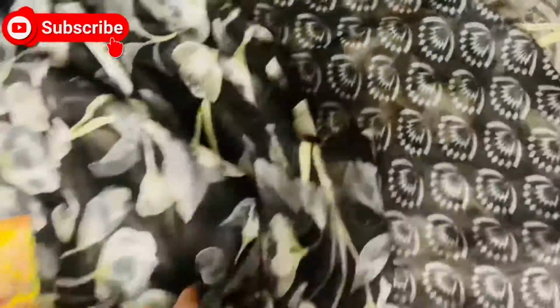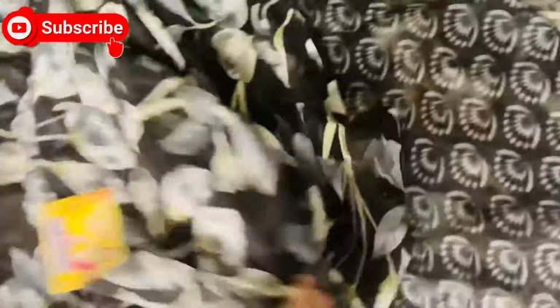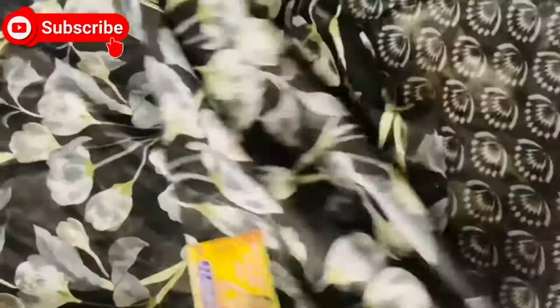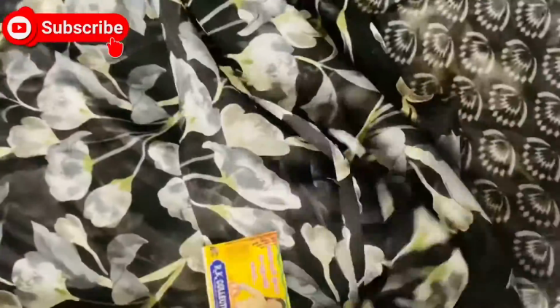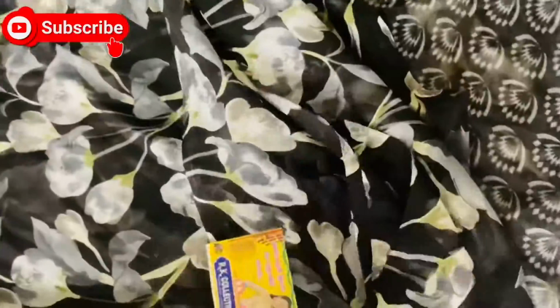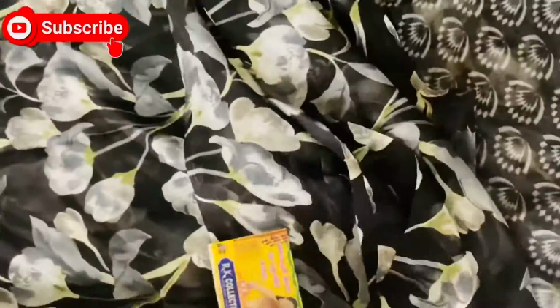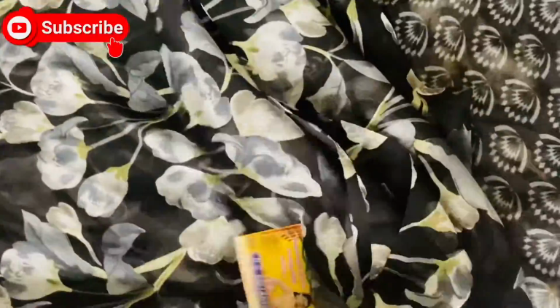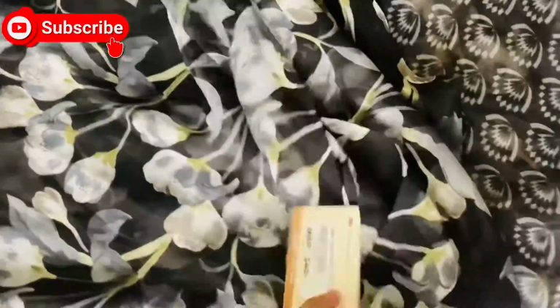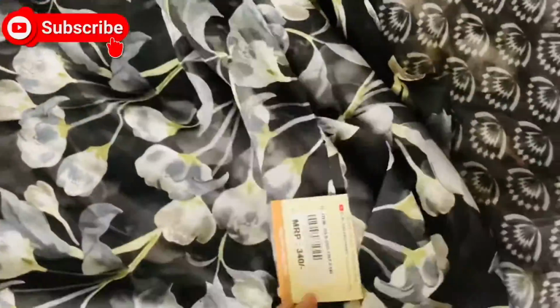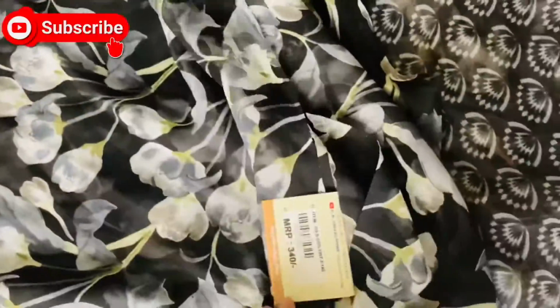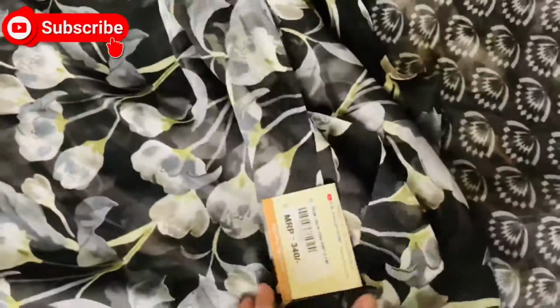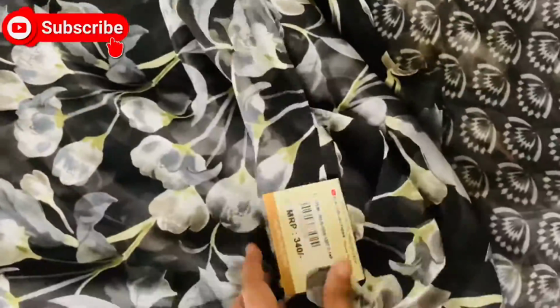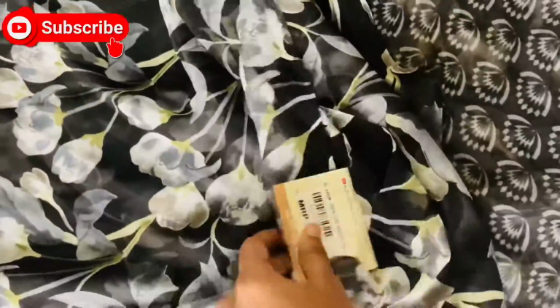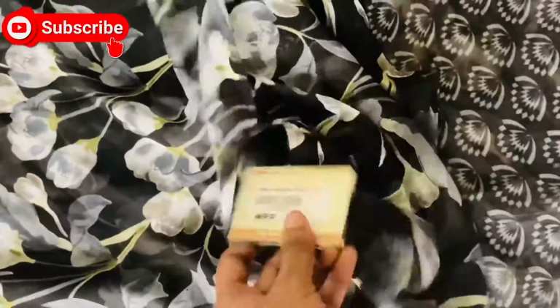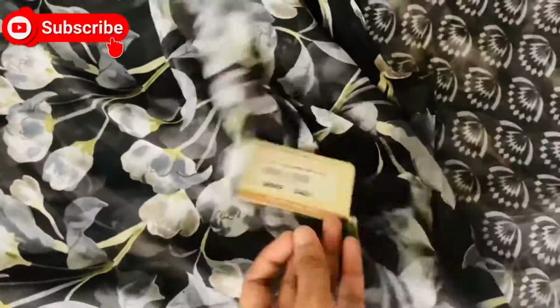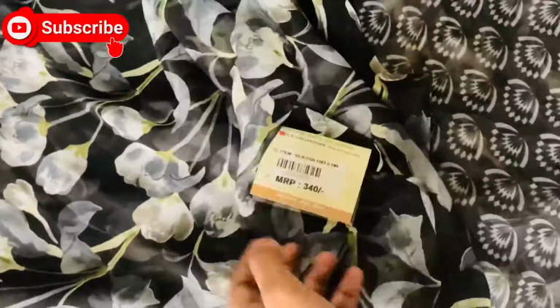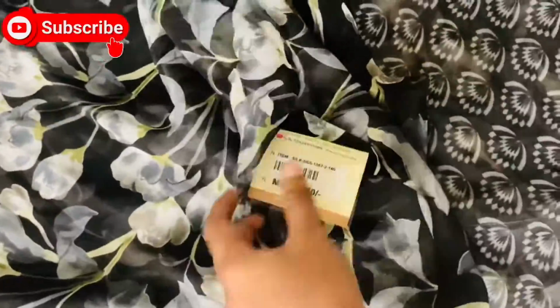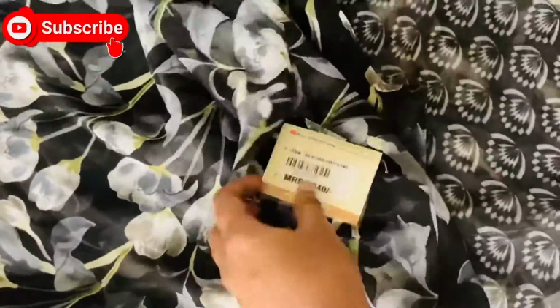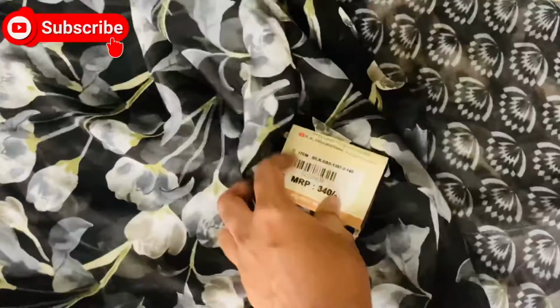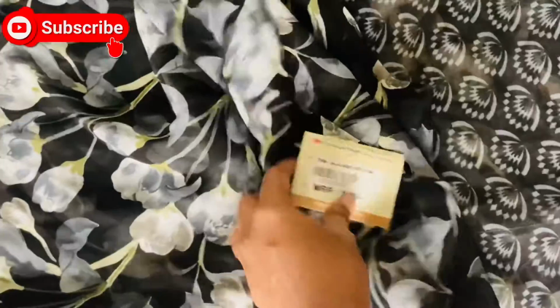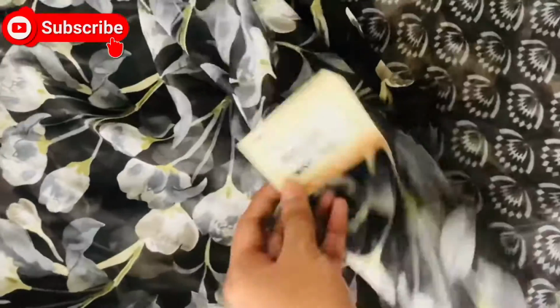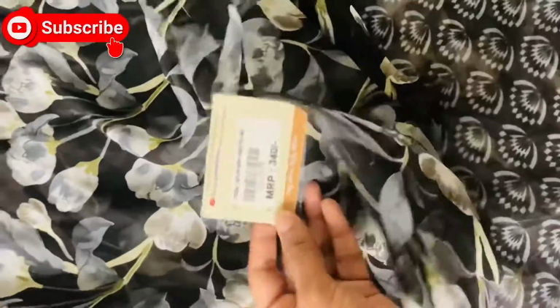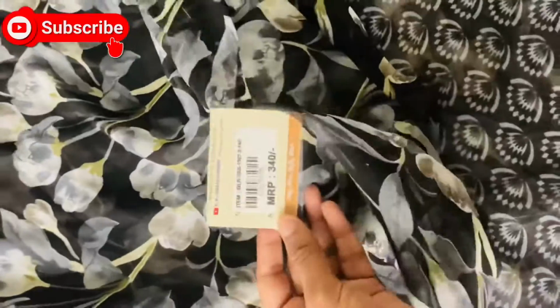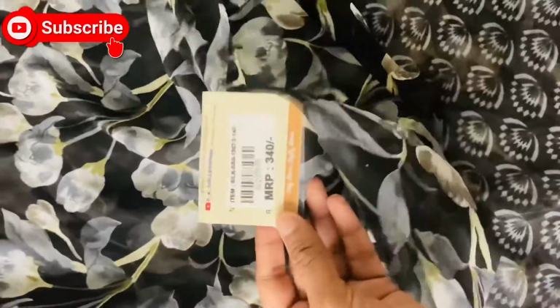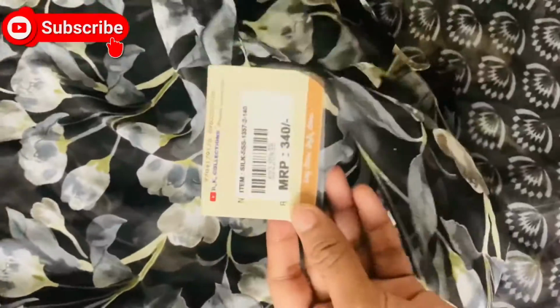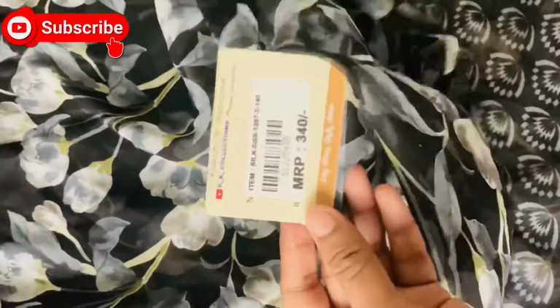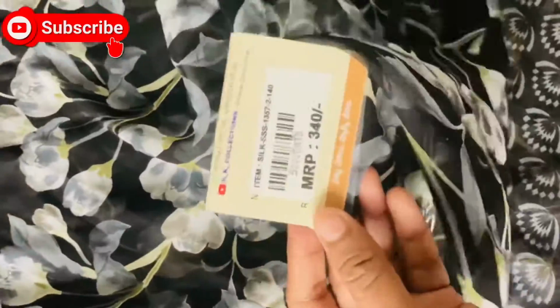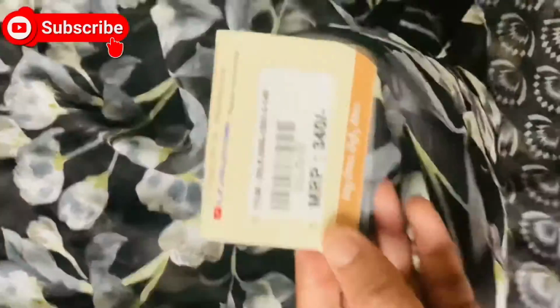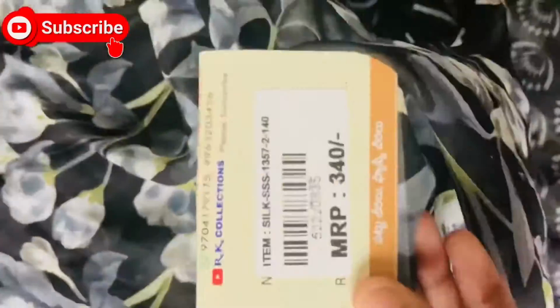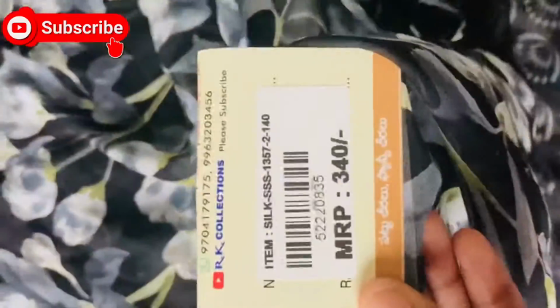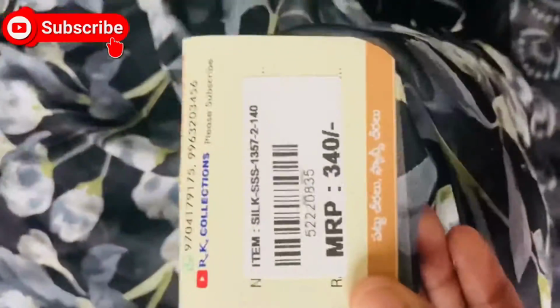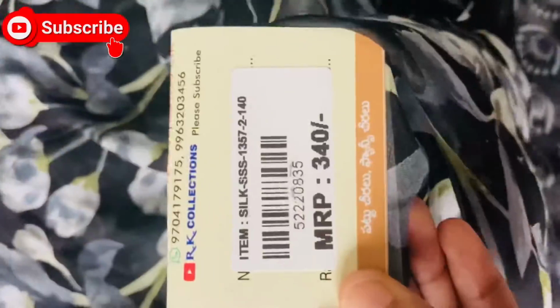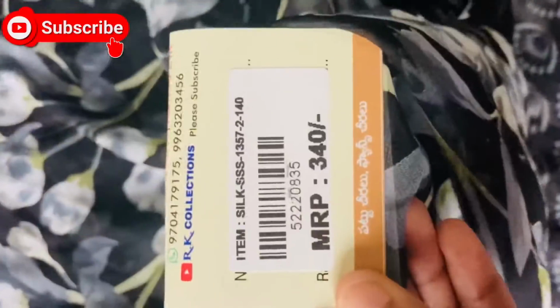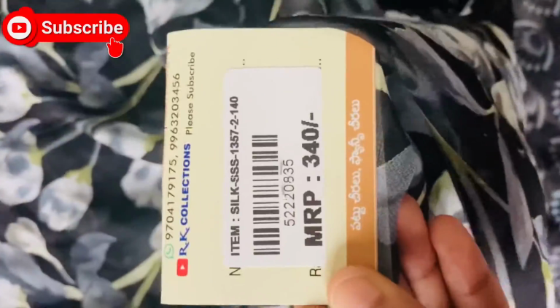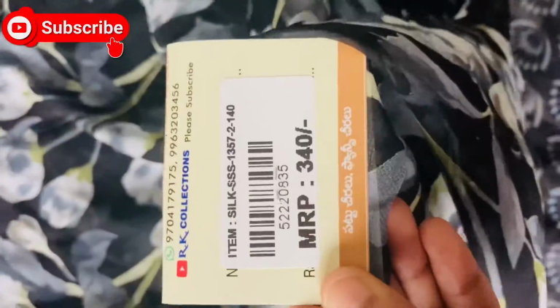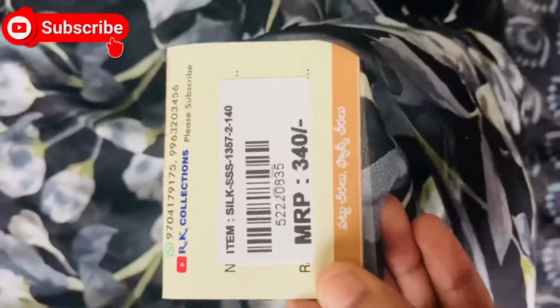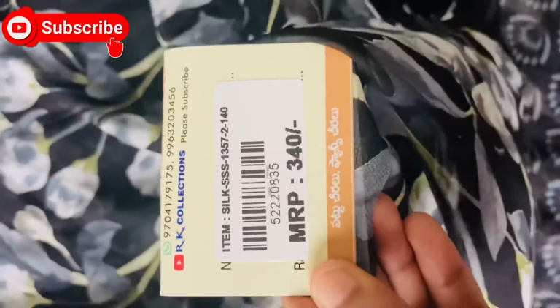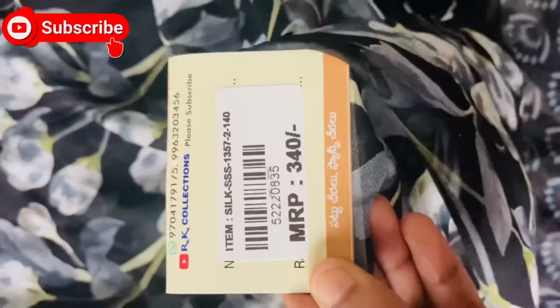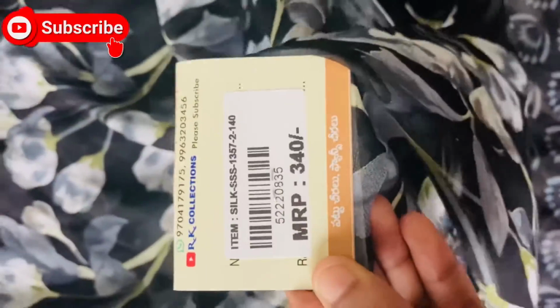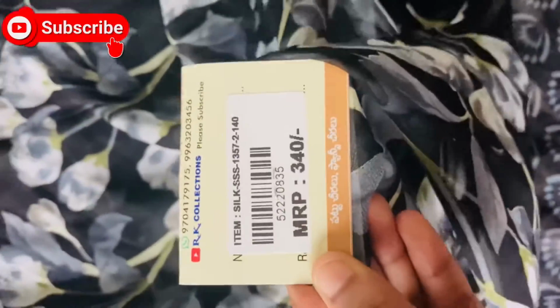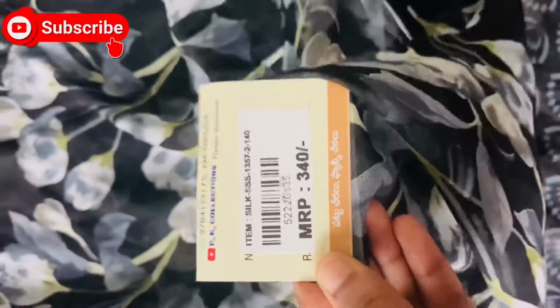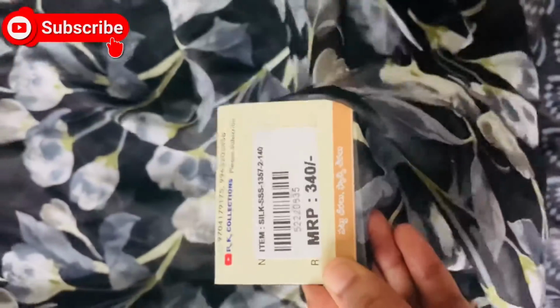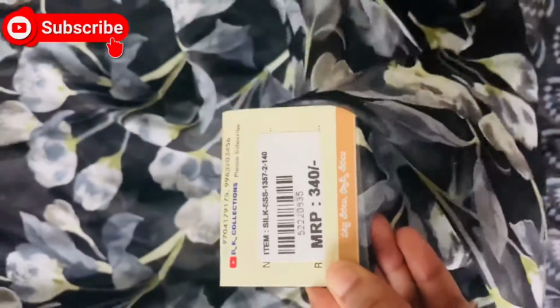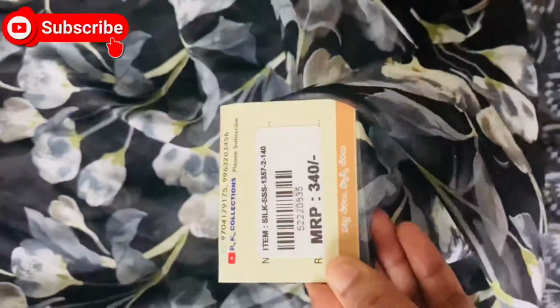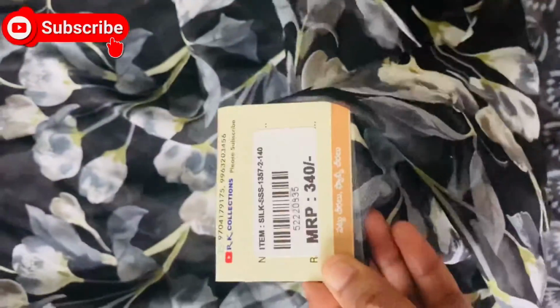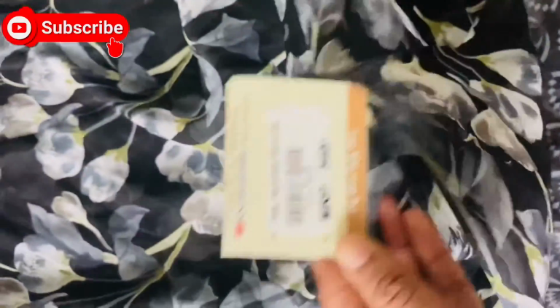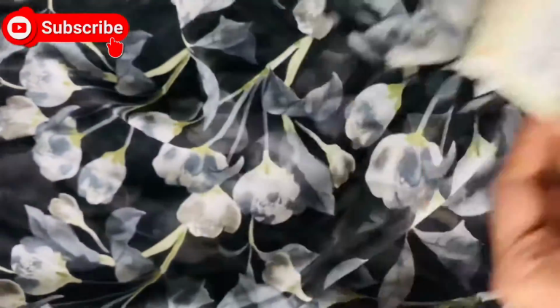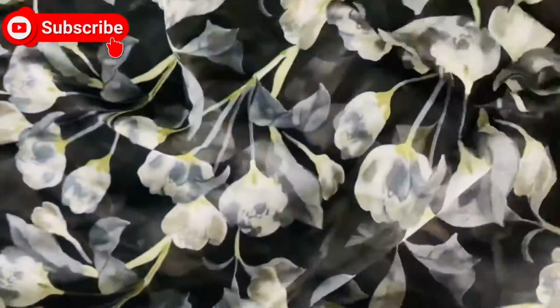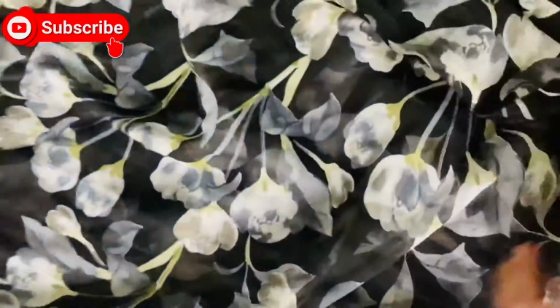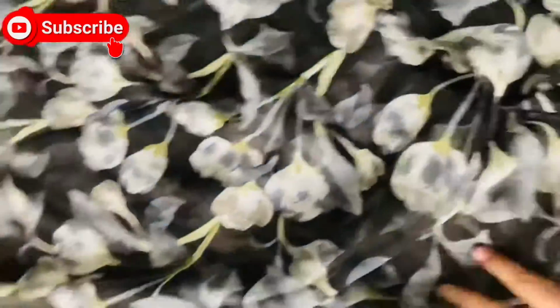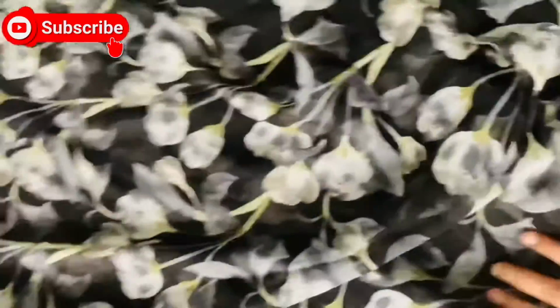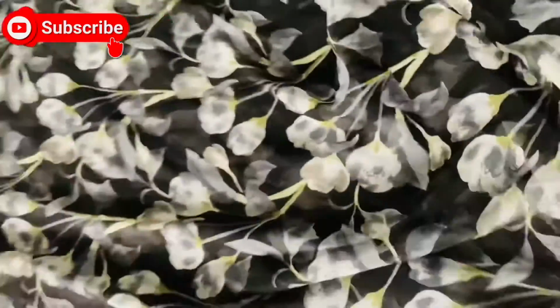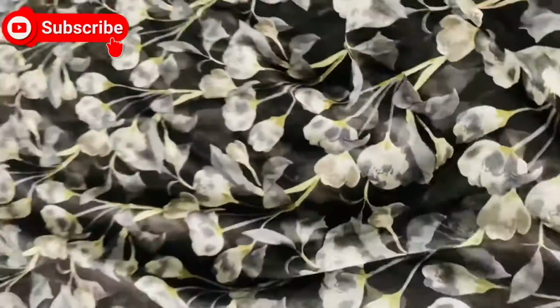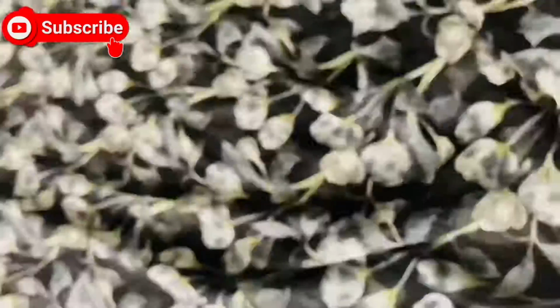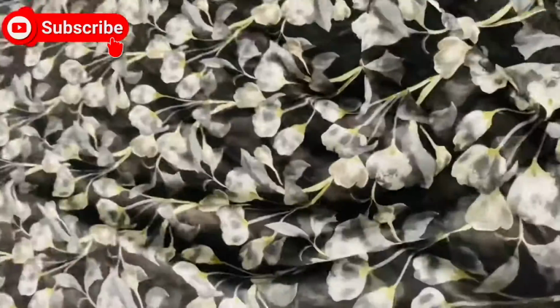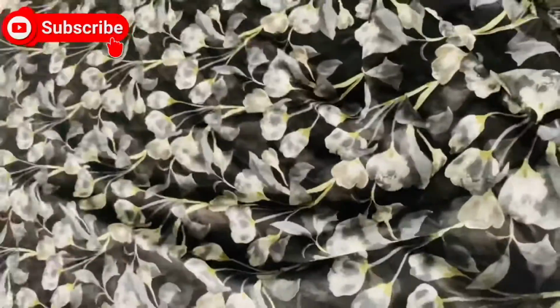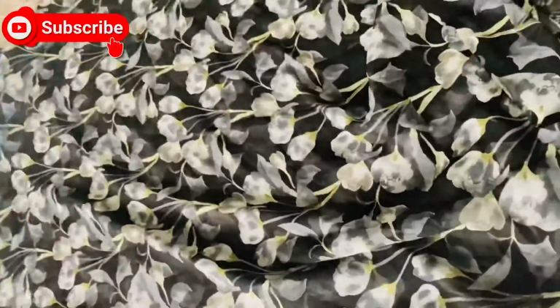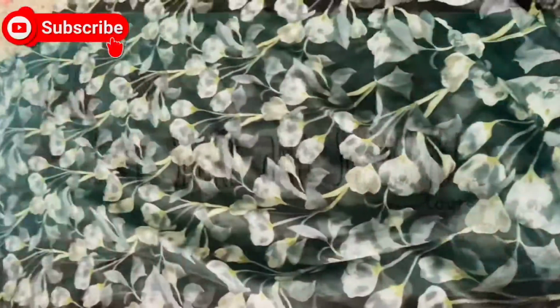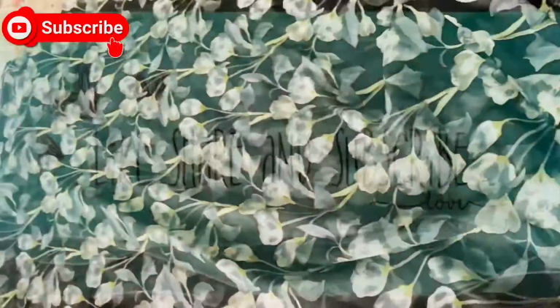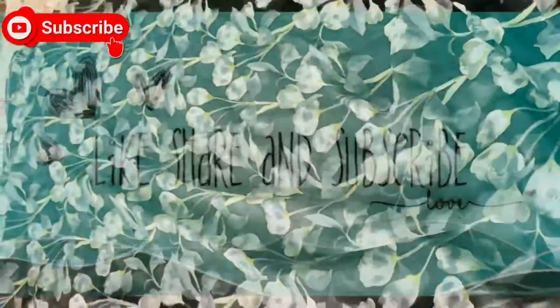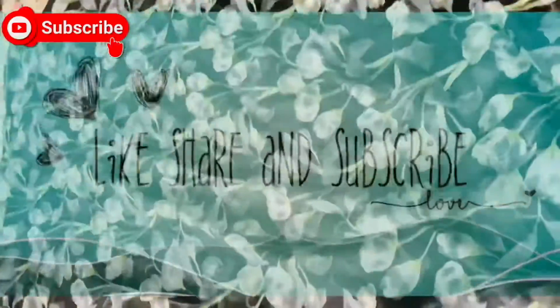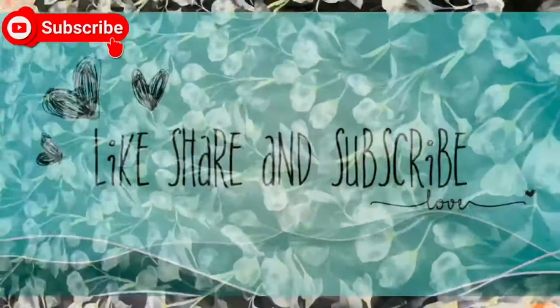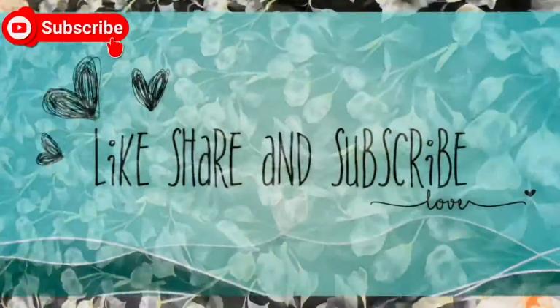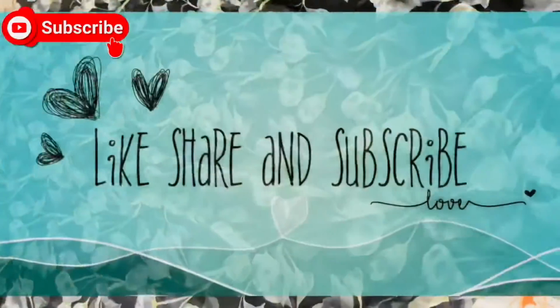Thank you for watching our video. Please like, share, and subscribe. Have a good day.